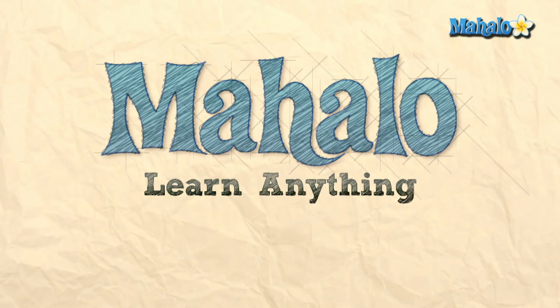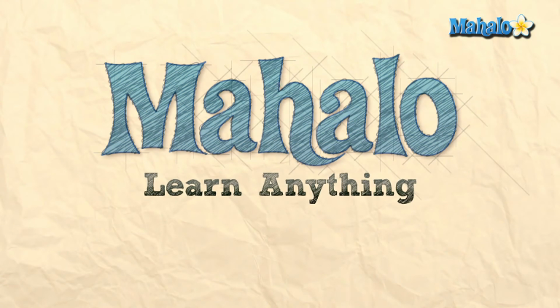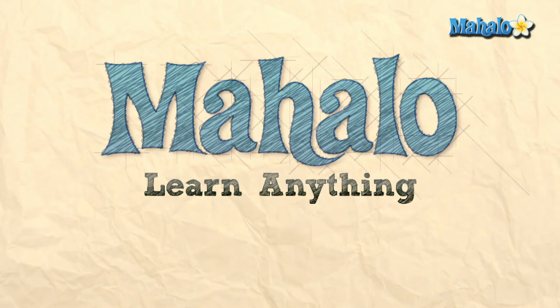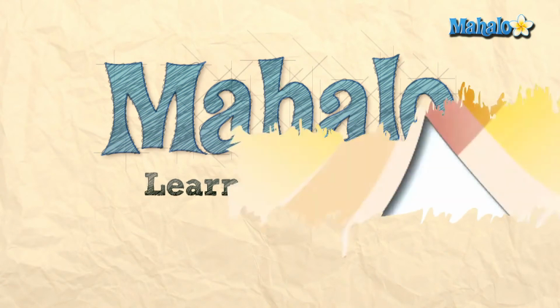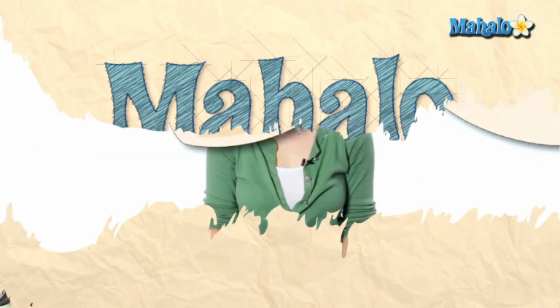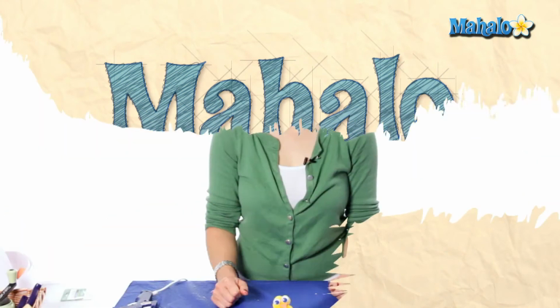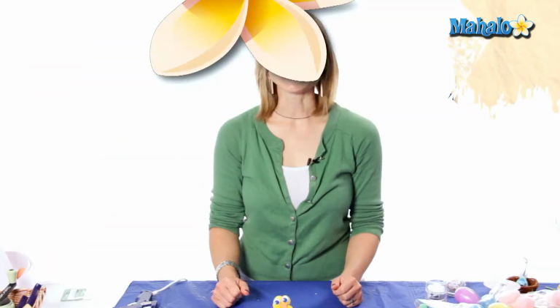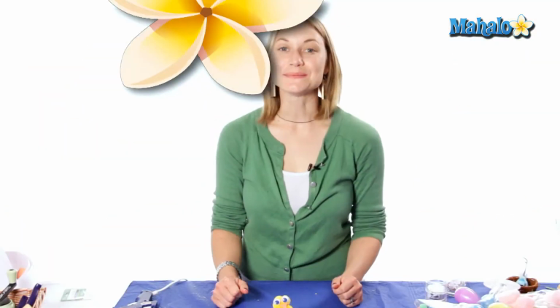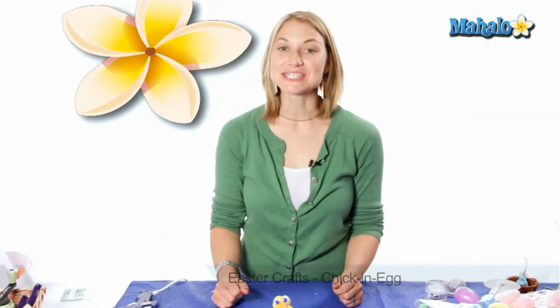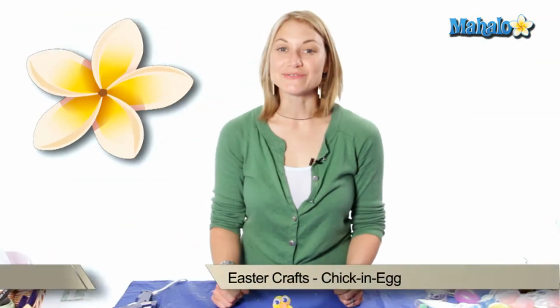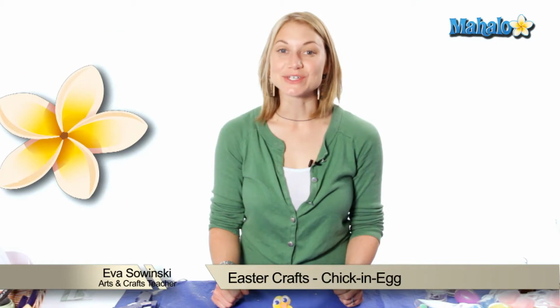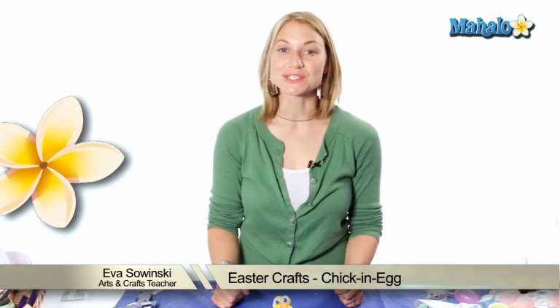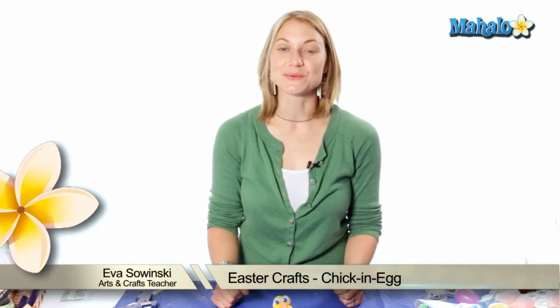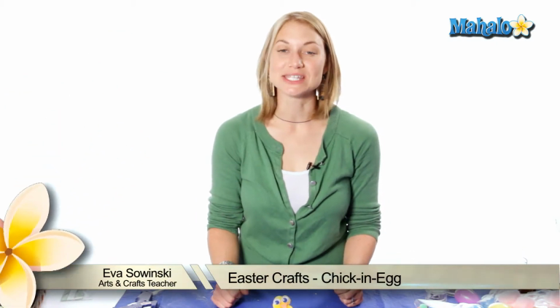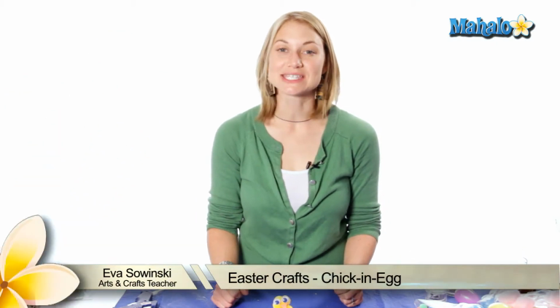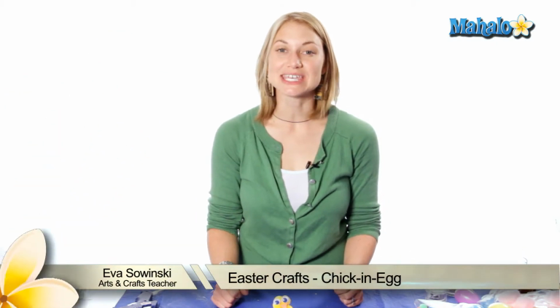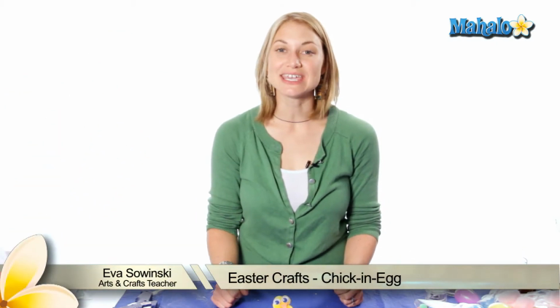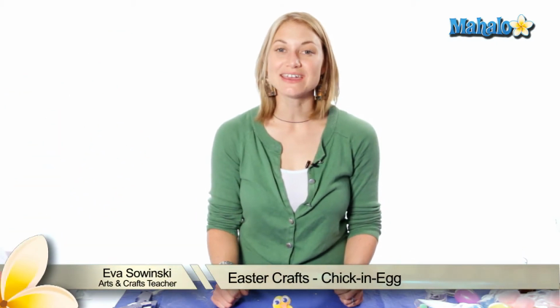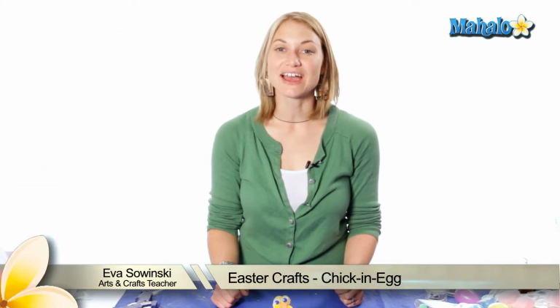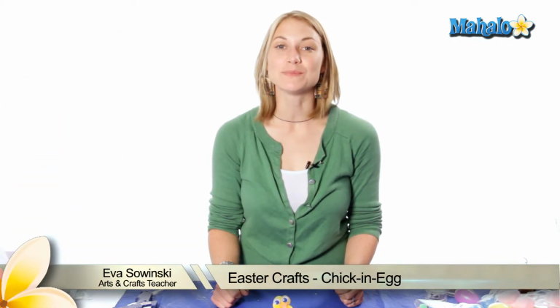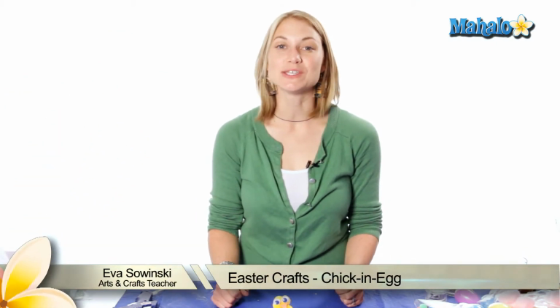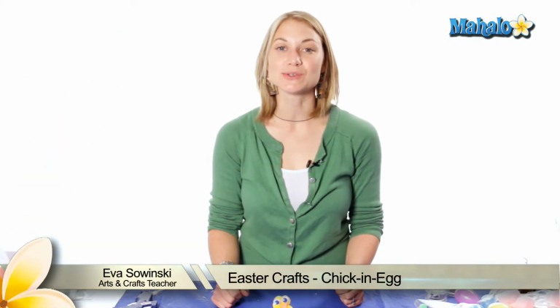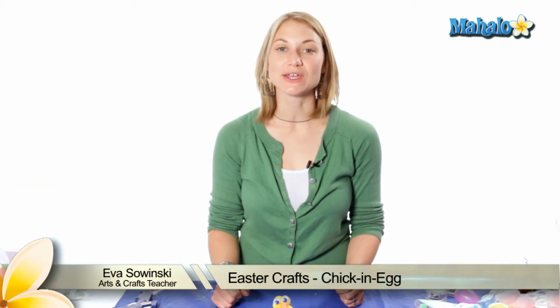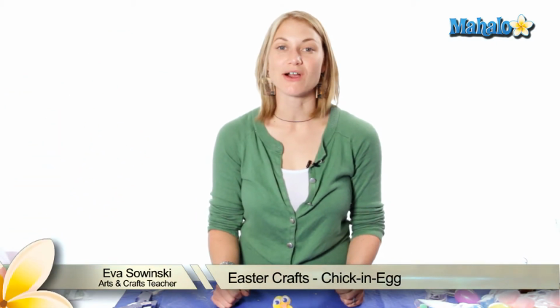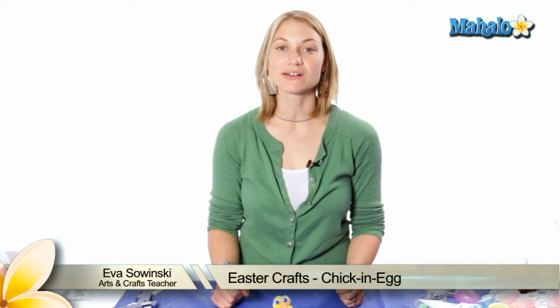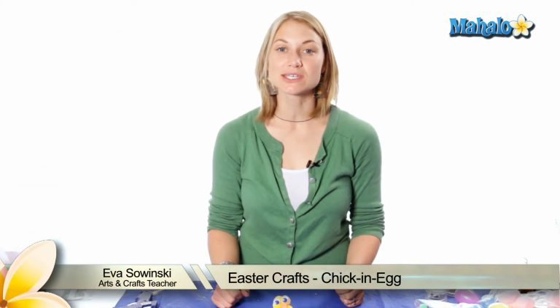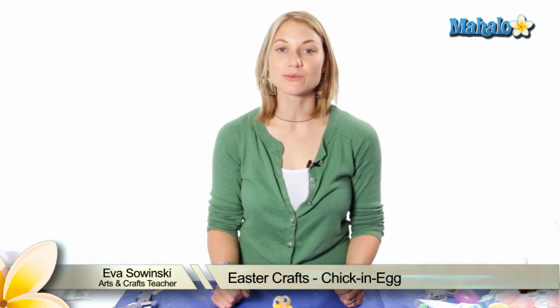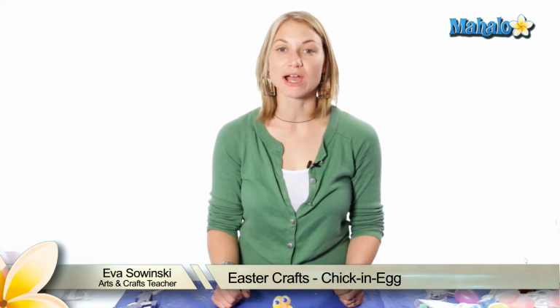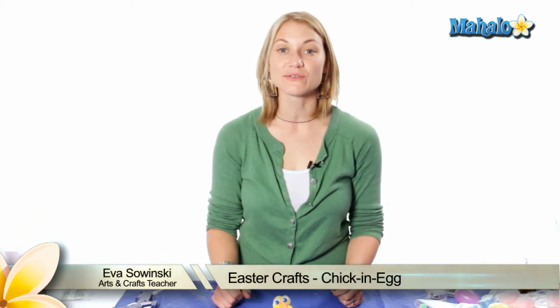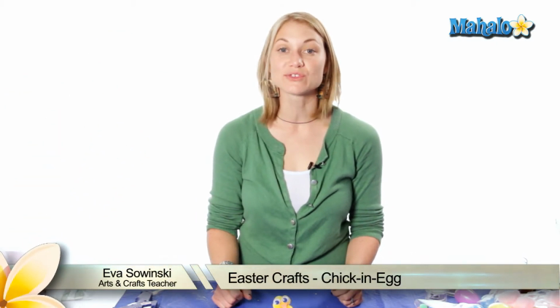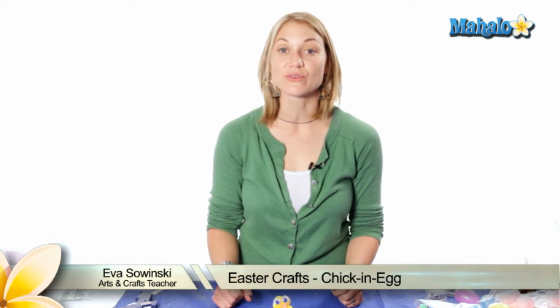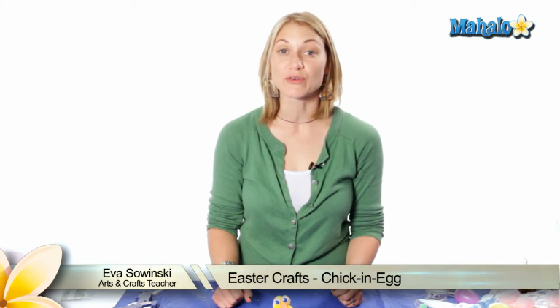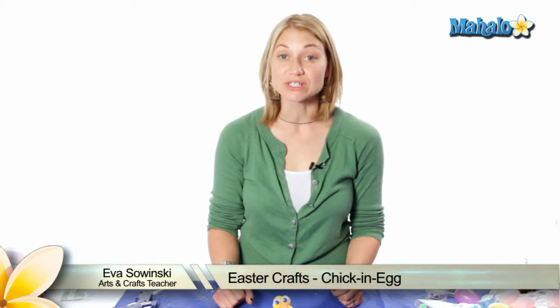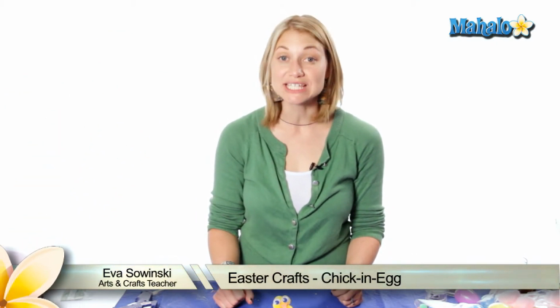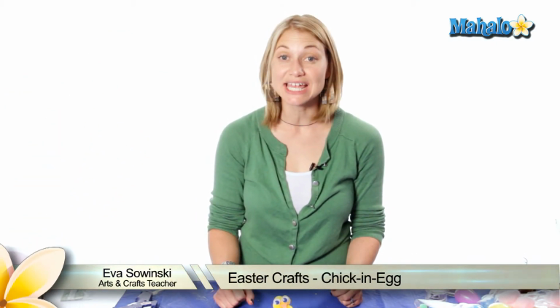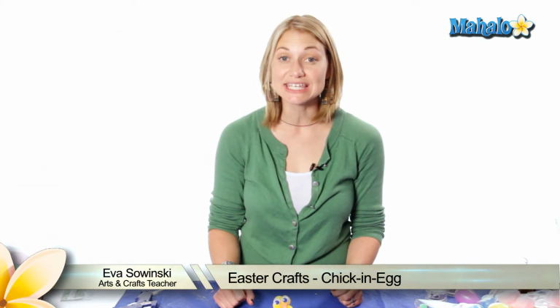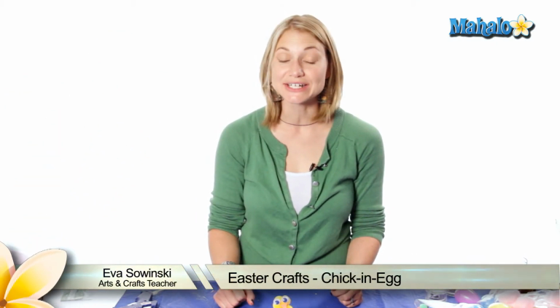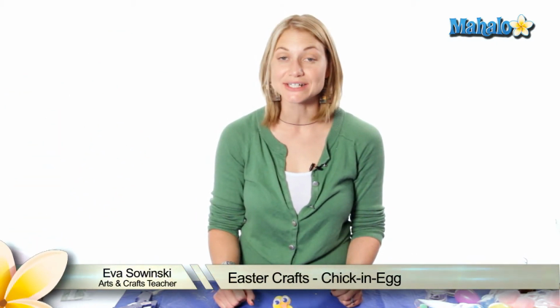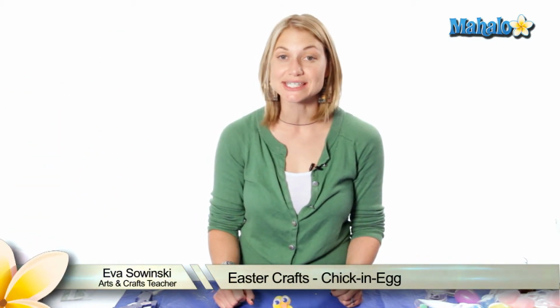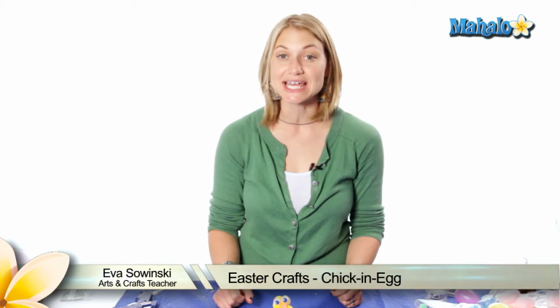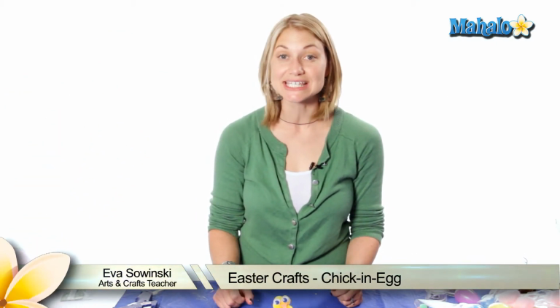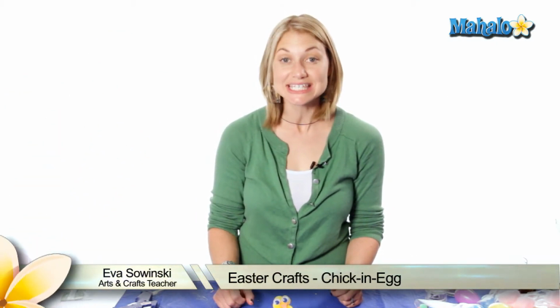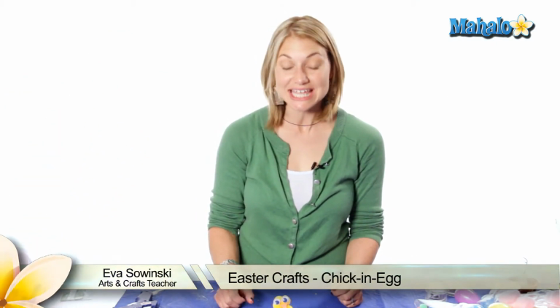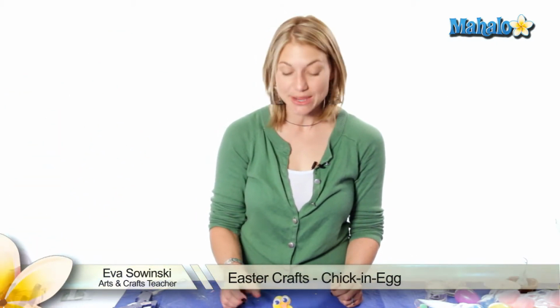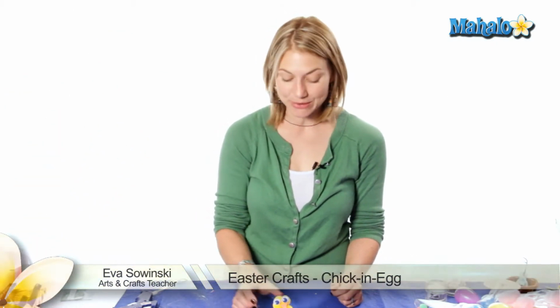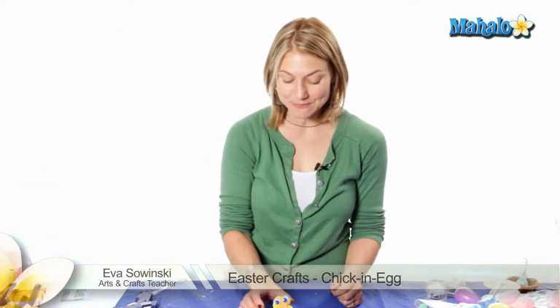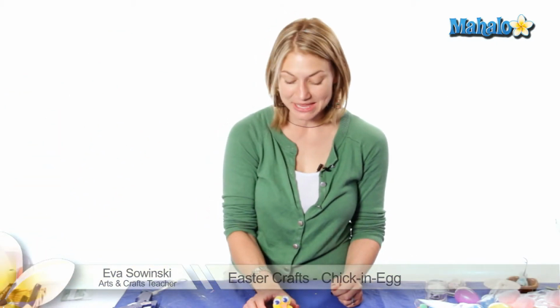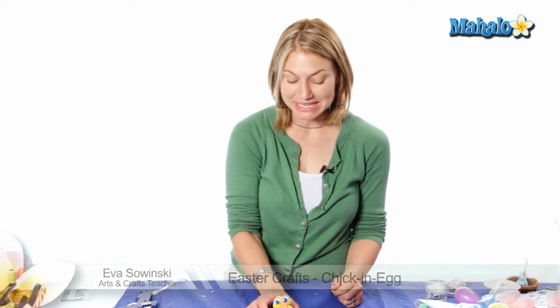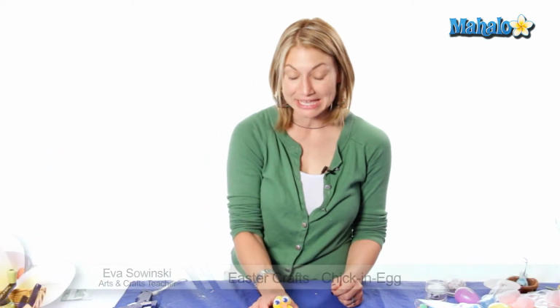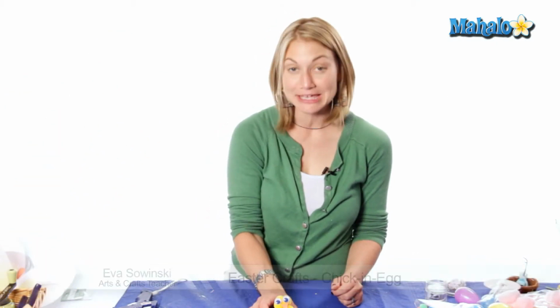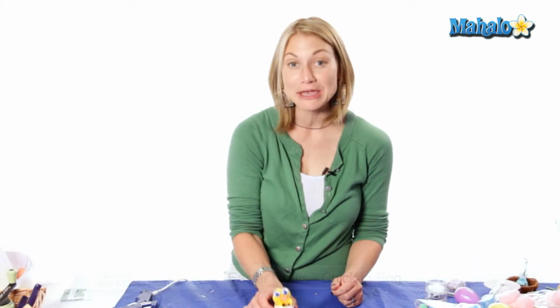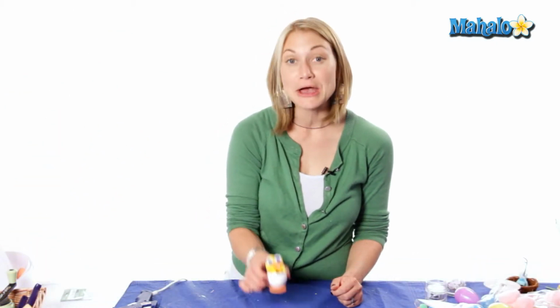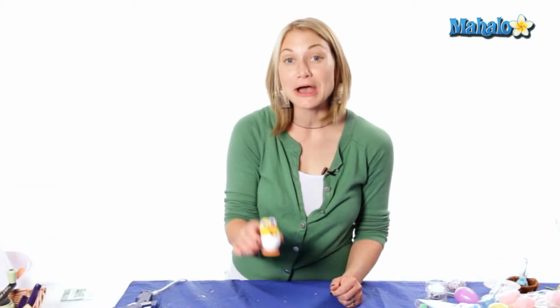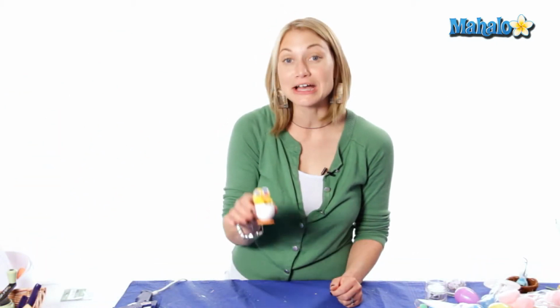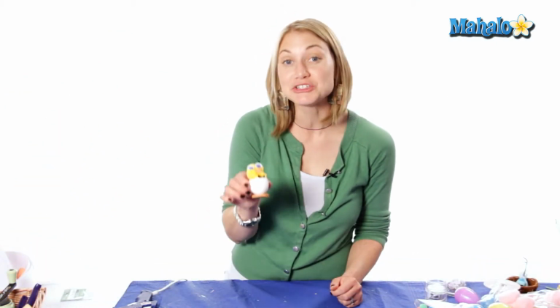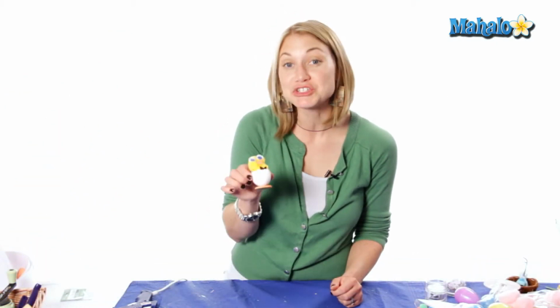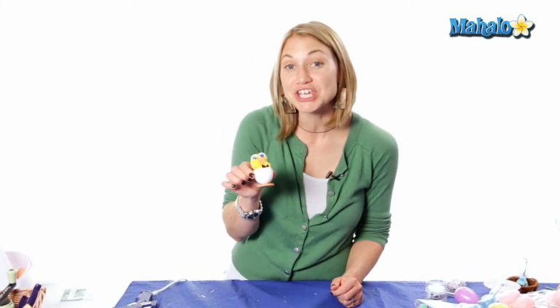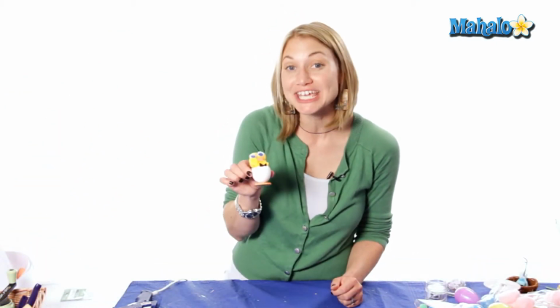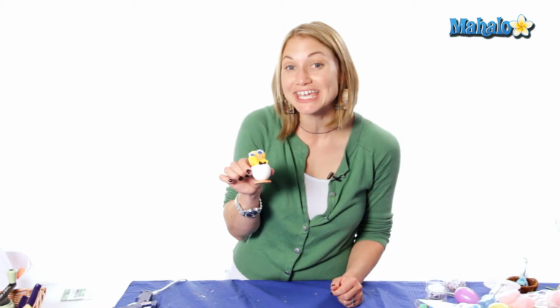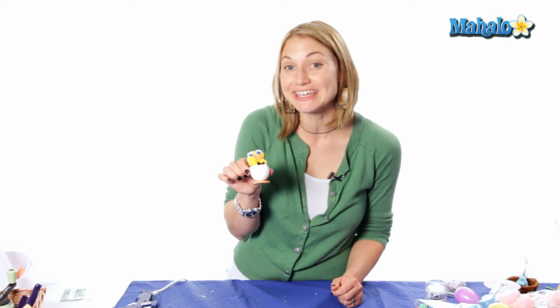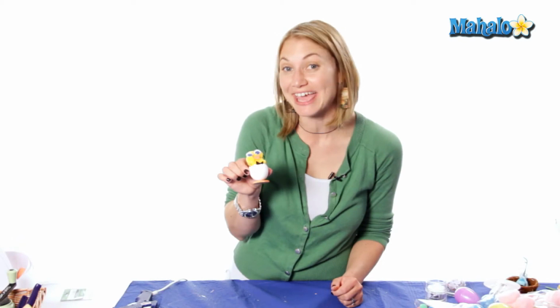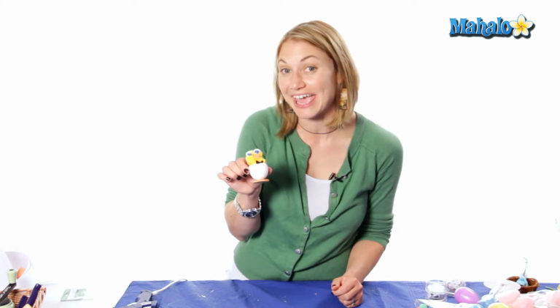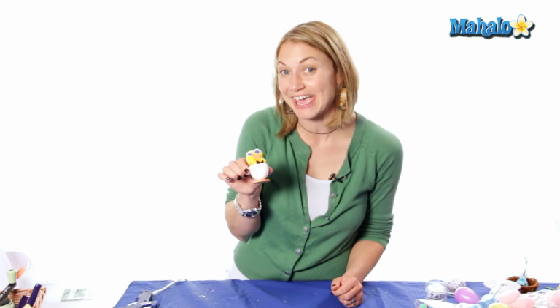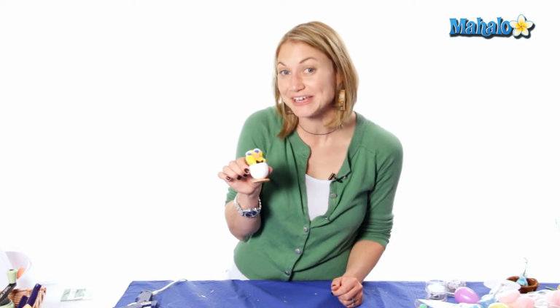Hi, my name is Eva Sawinski. I've been doing arts and crafts for over 10 years and today we're making a chicken egg.